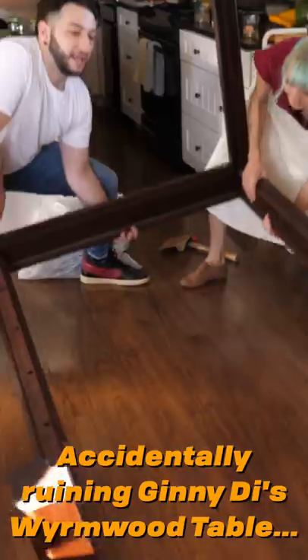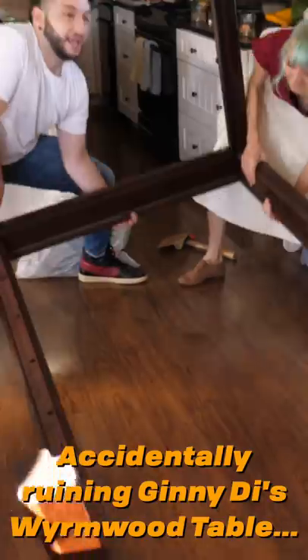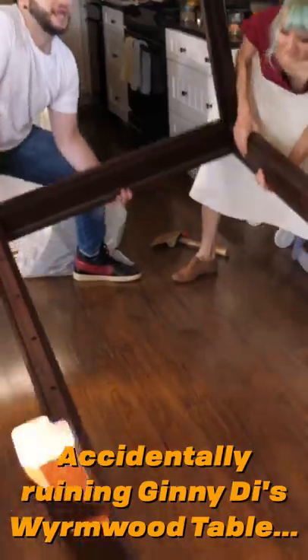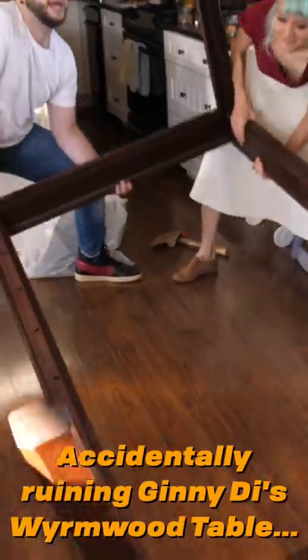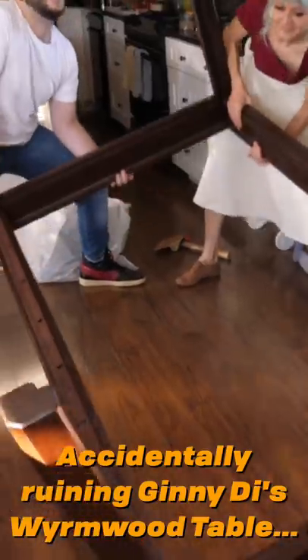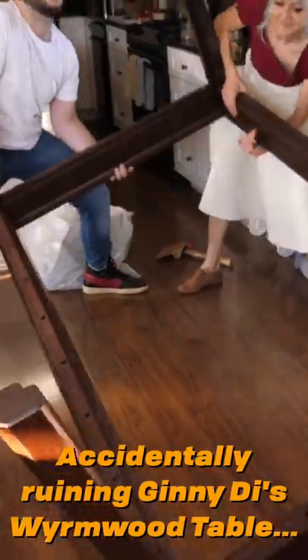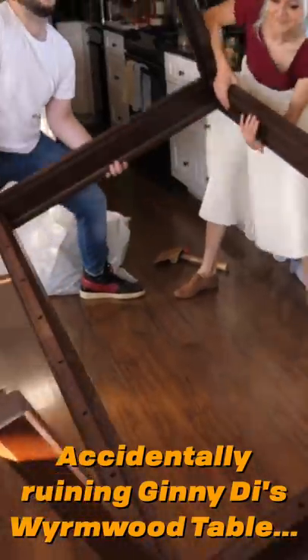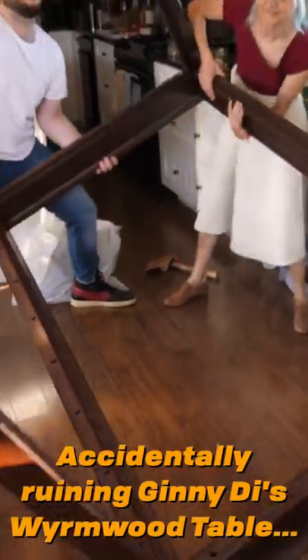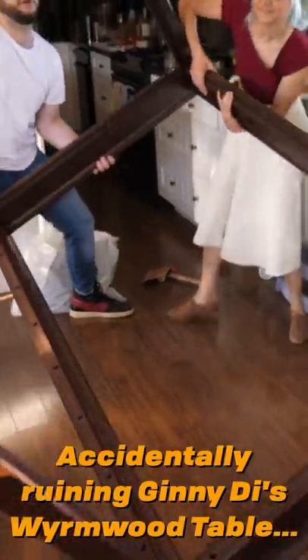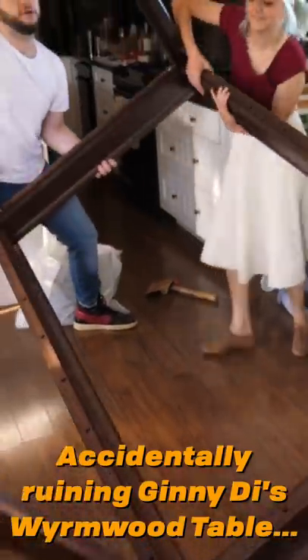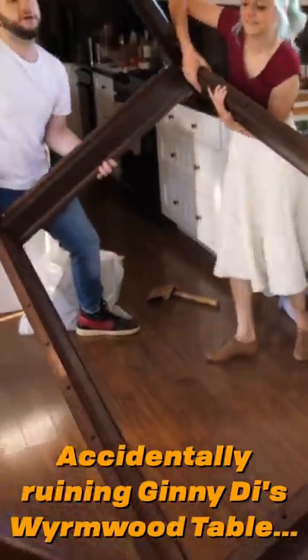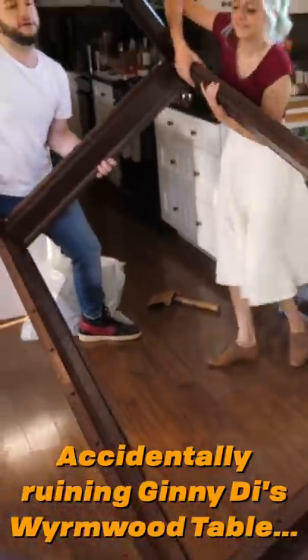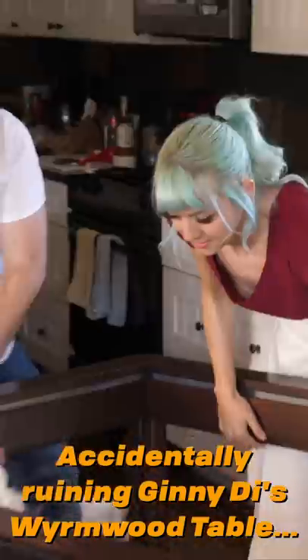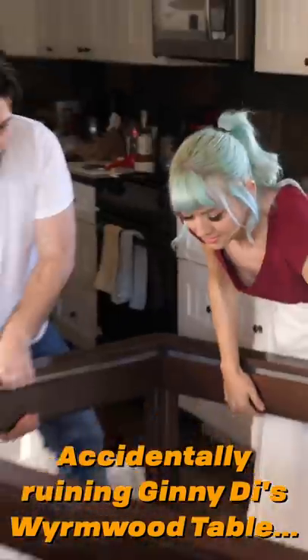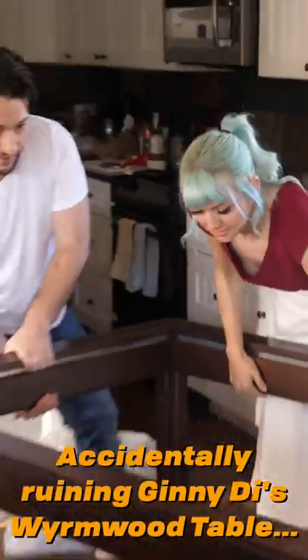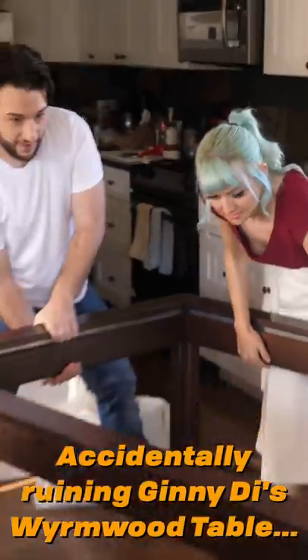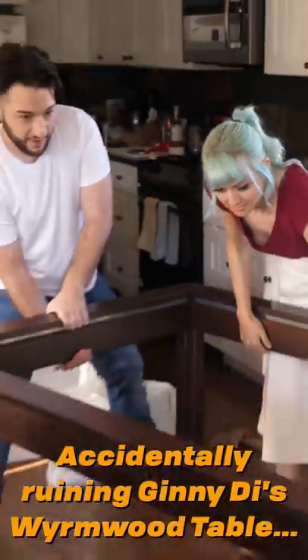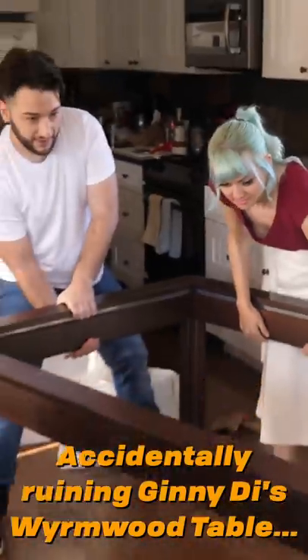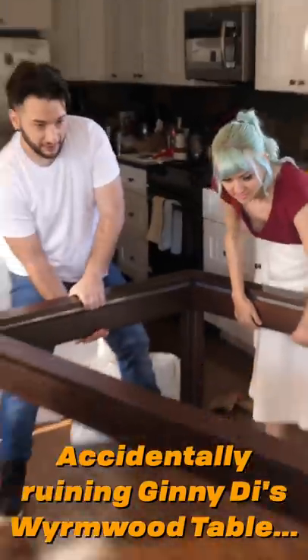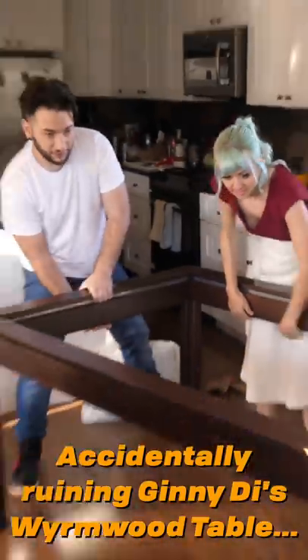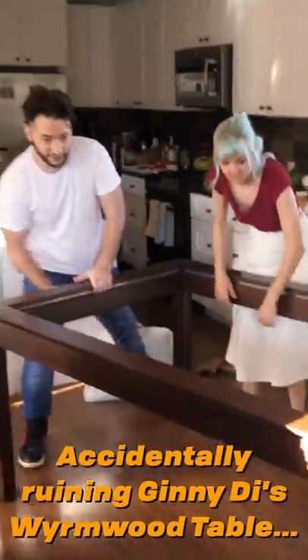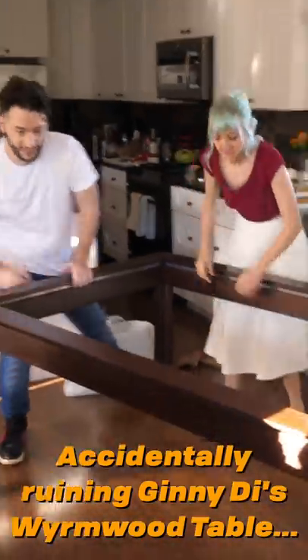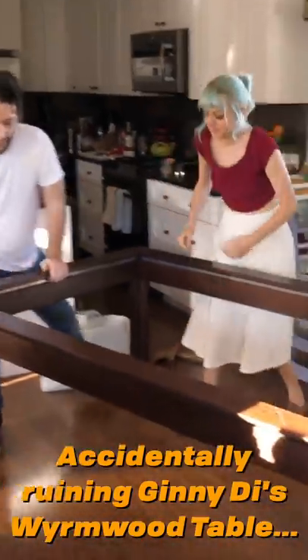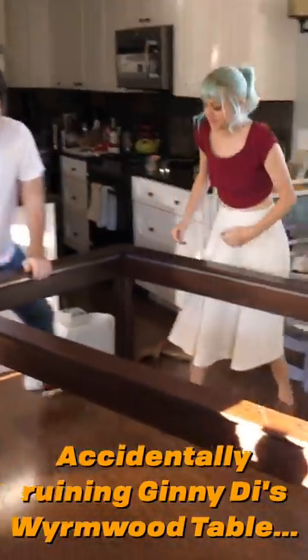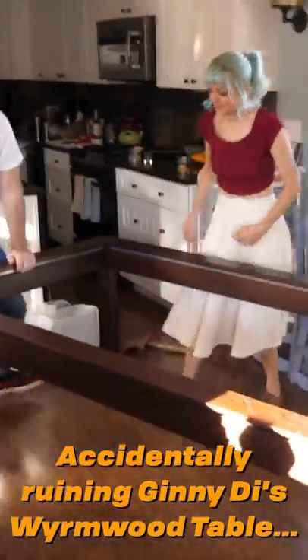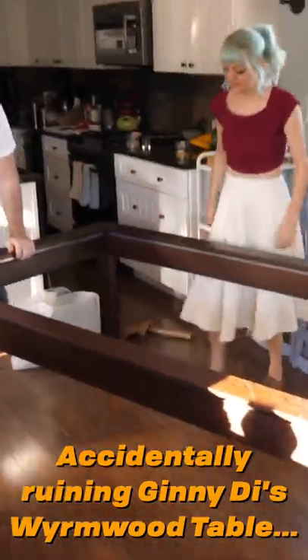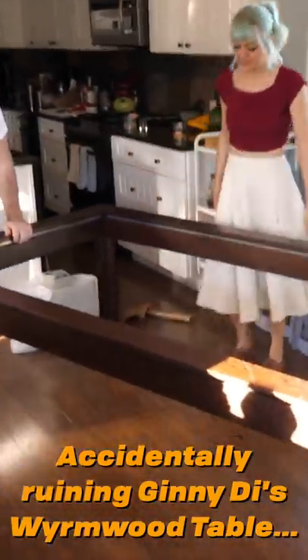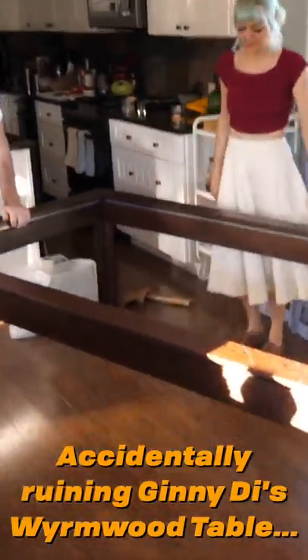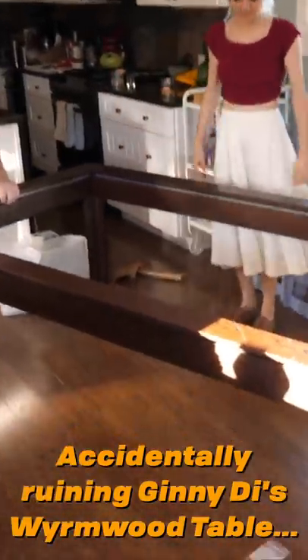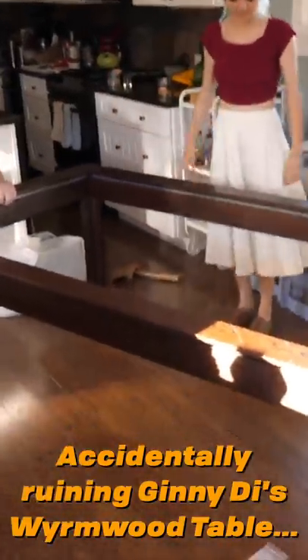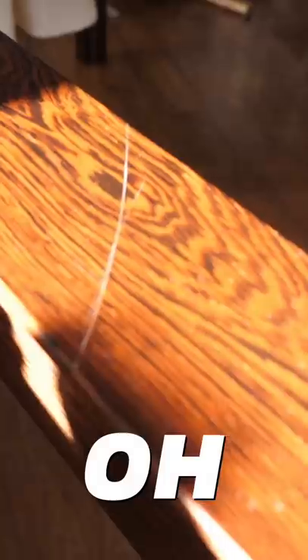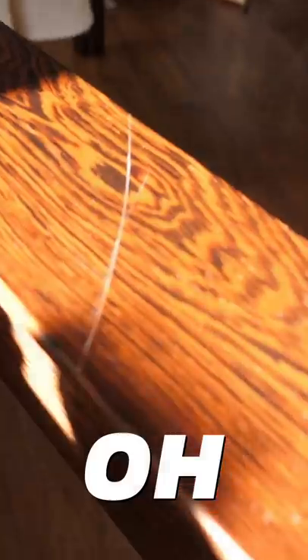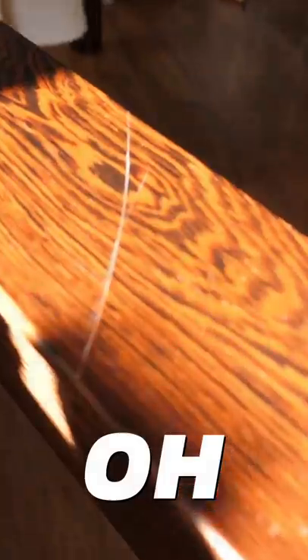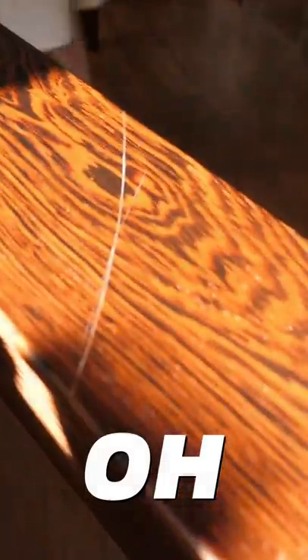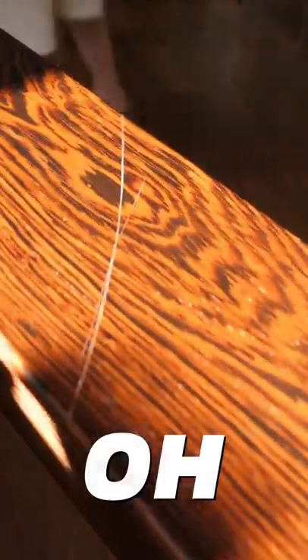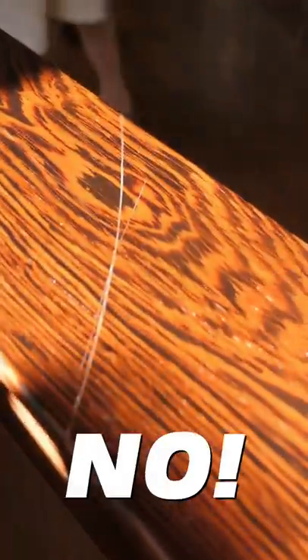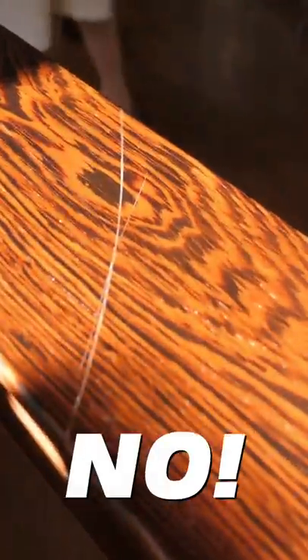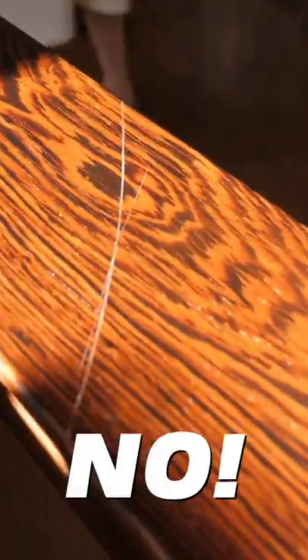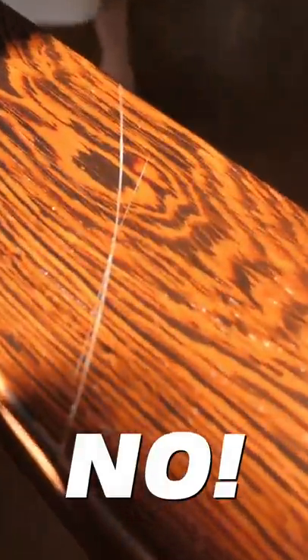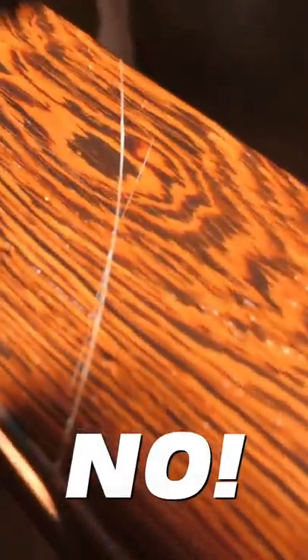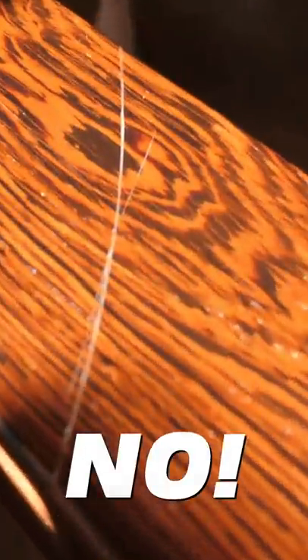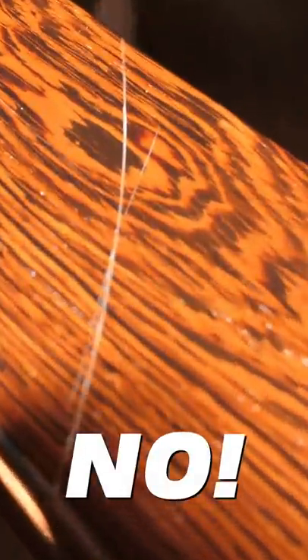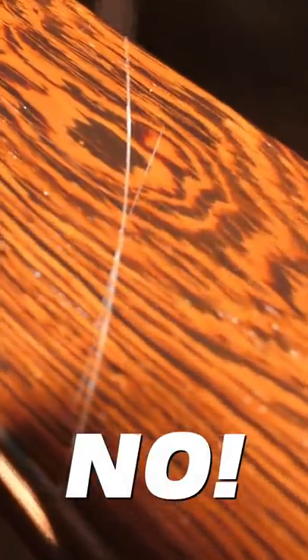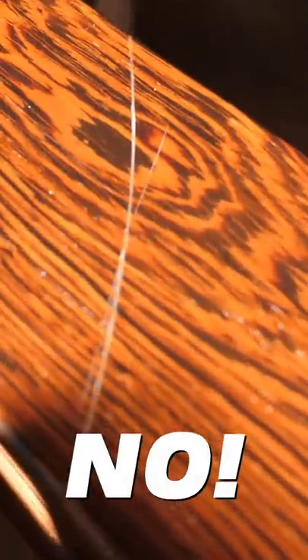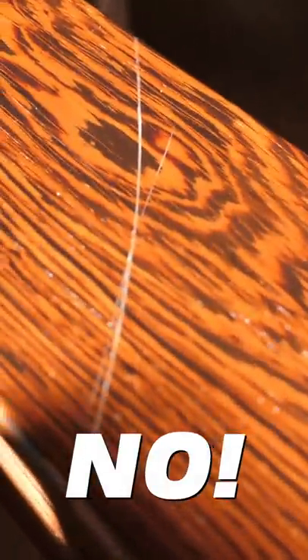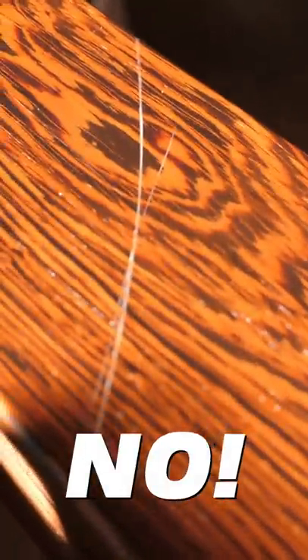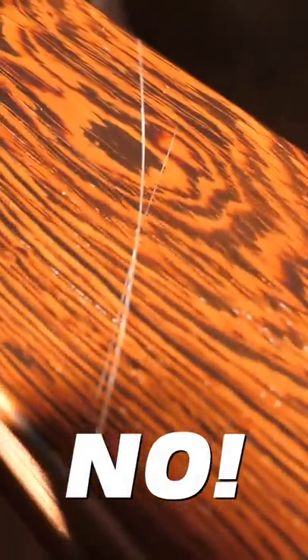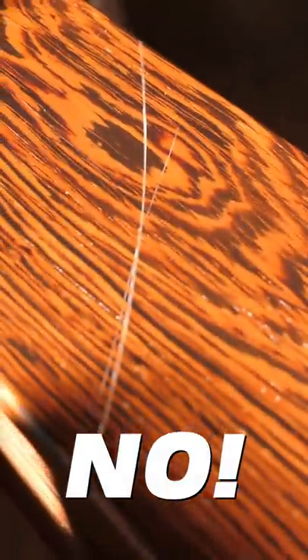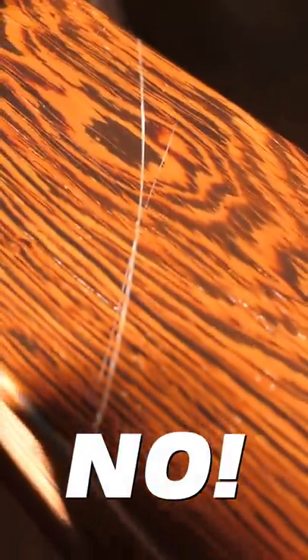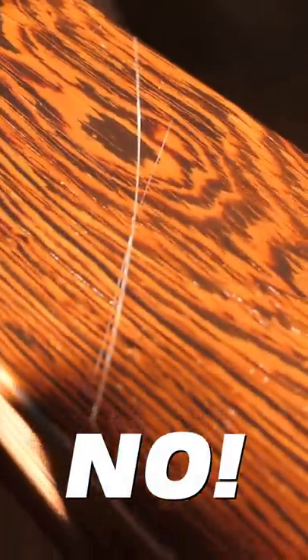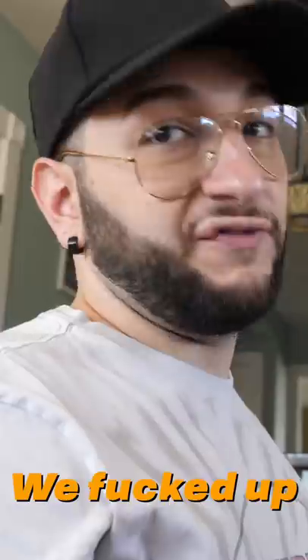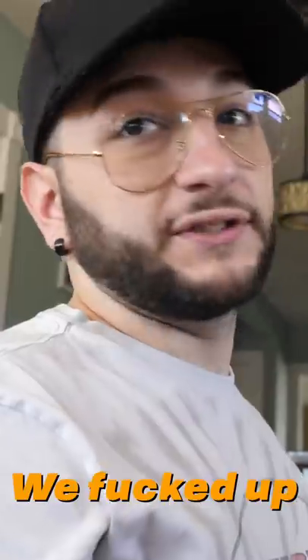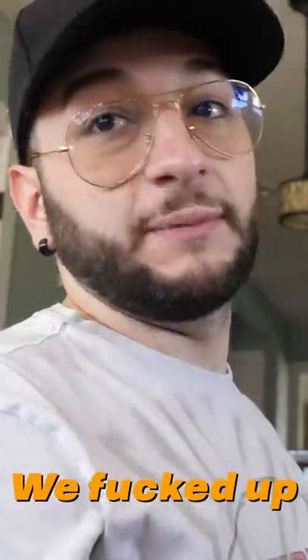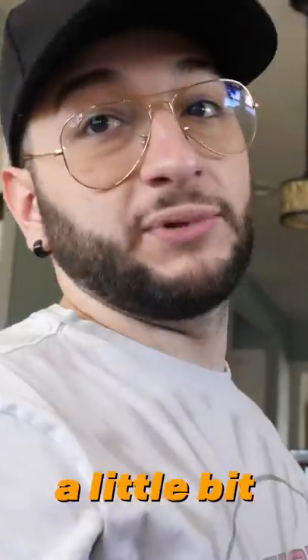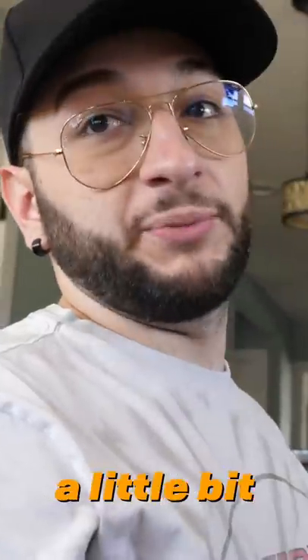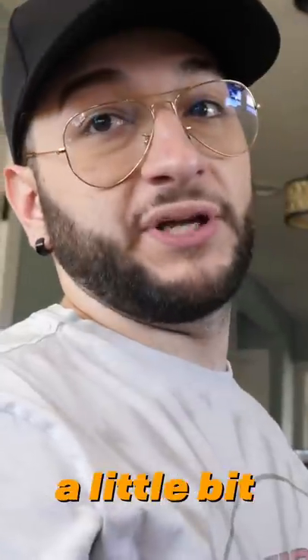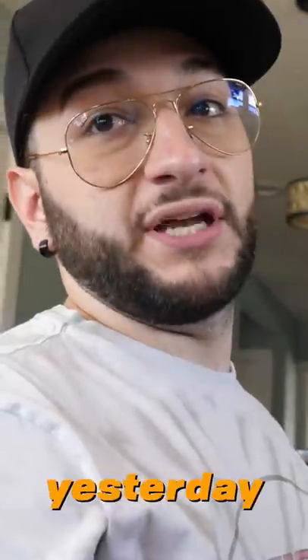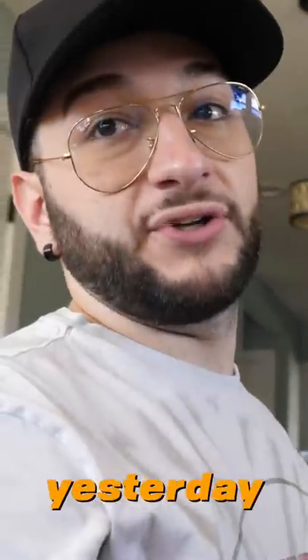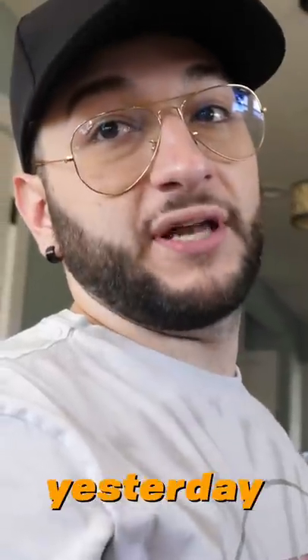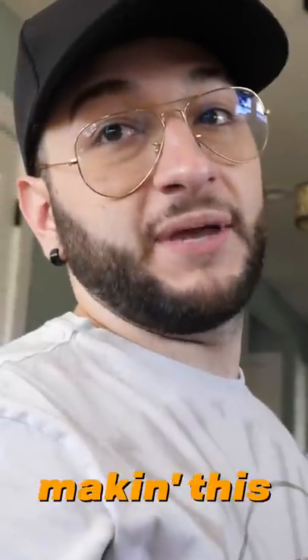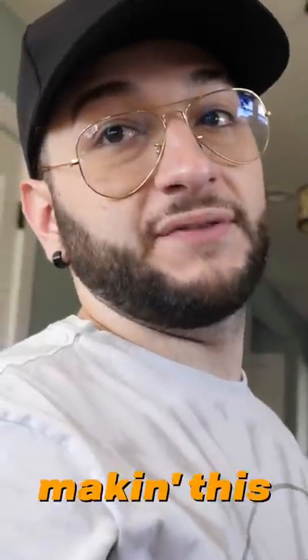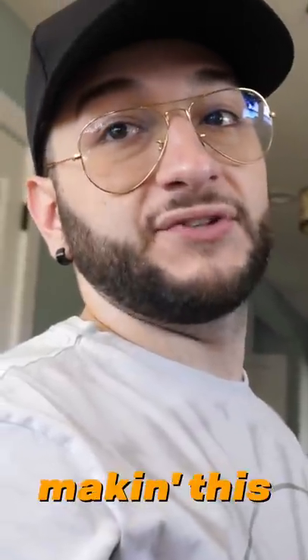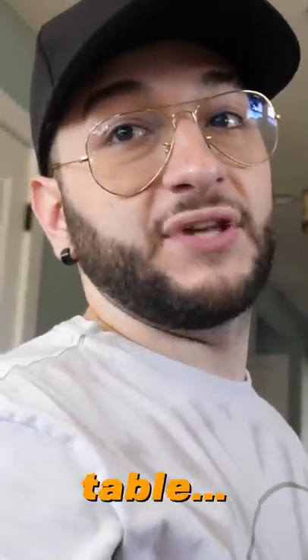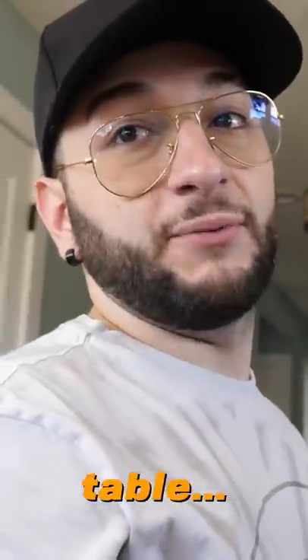And over! Look at that! Oh no! We fucked up a little bit yesterday making this table.